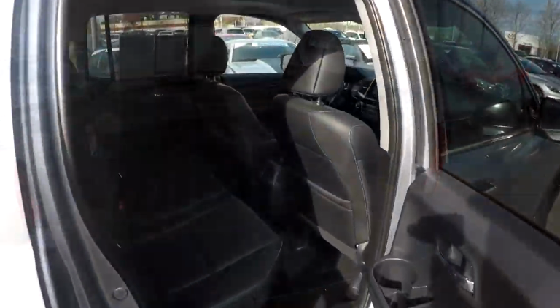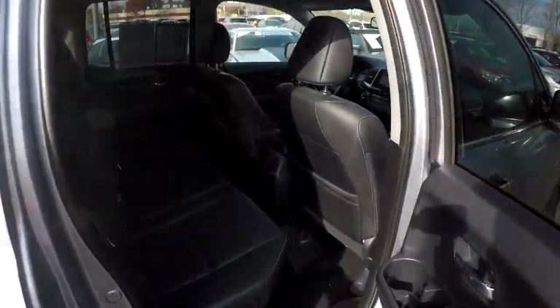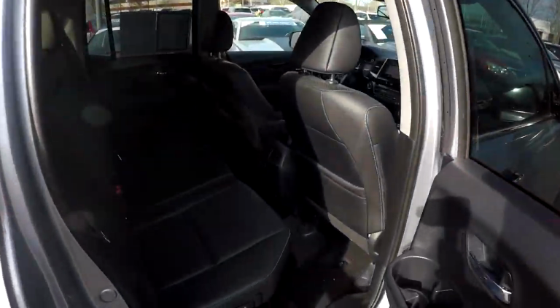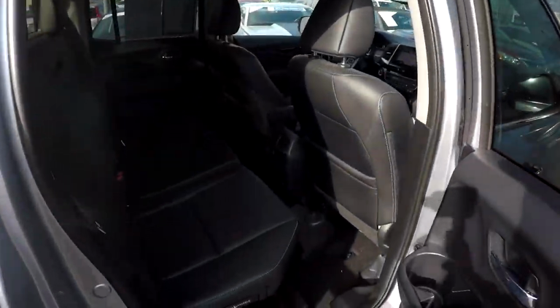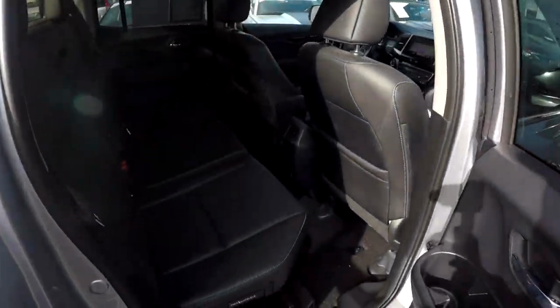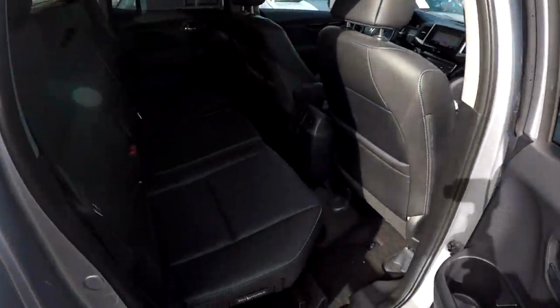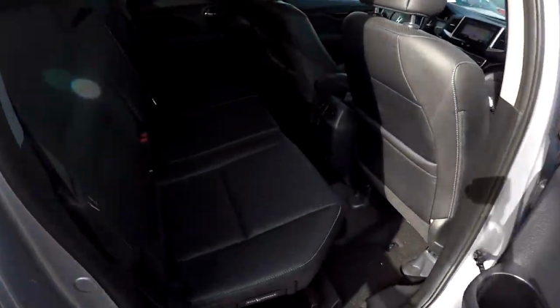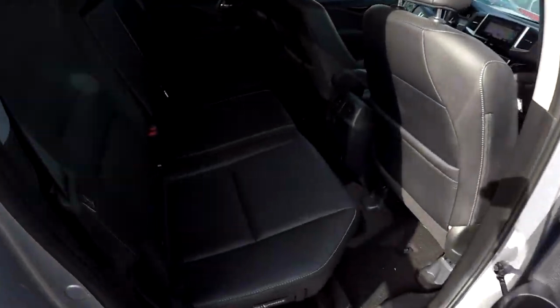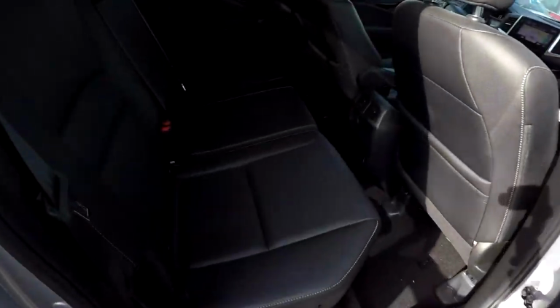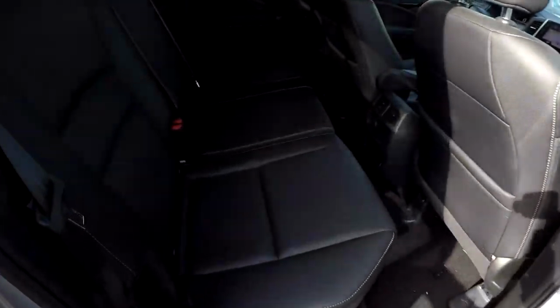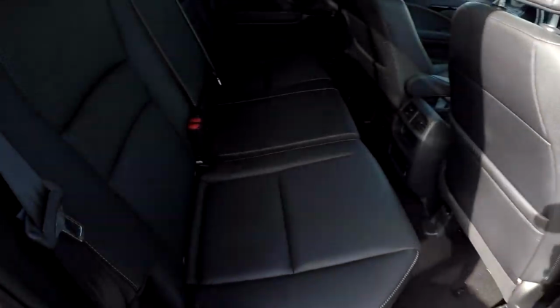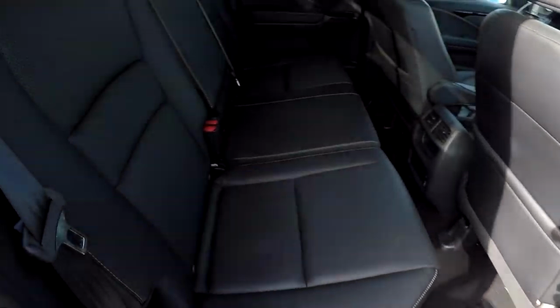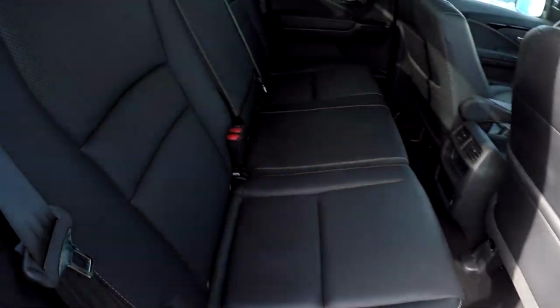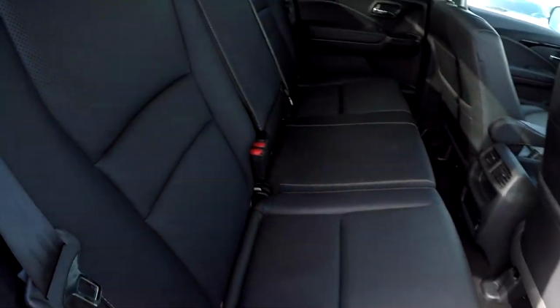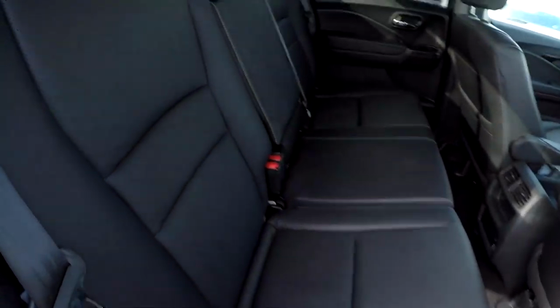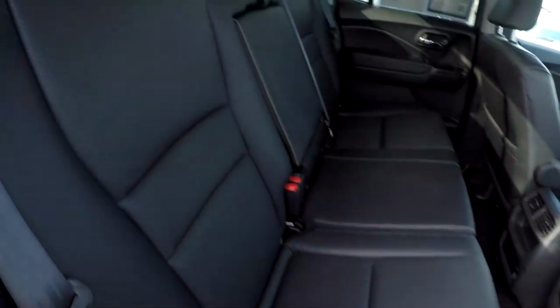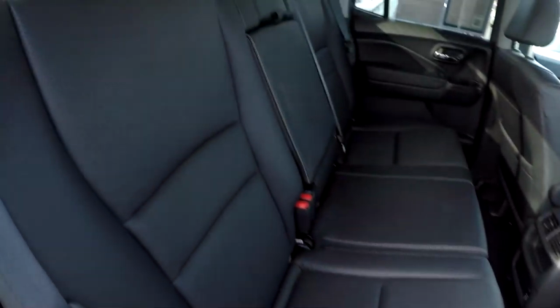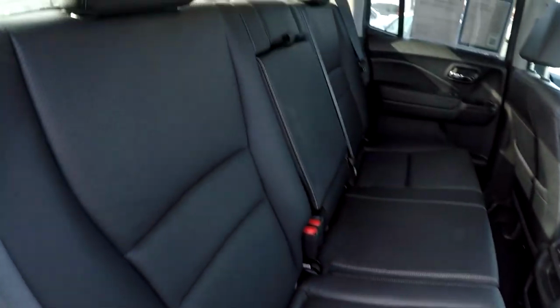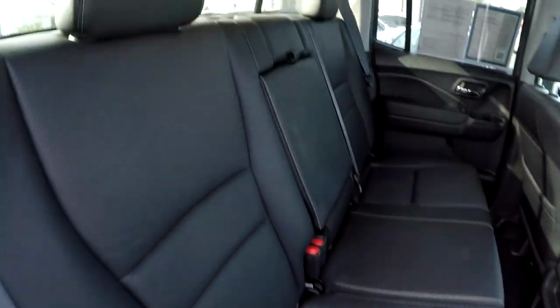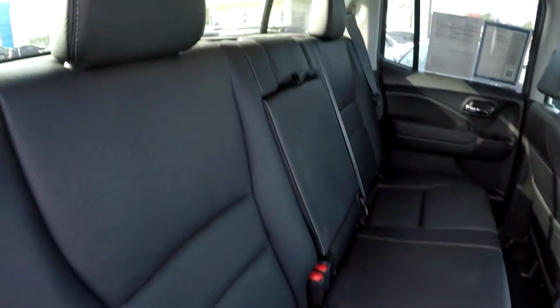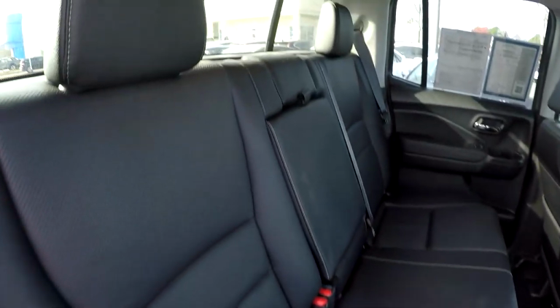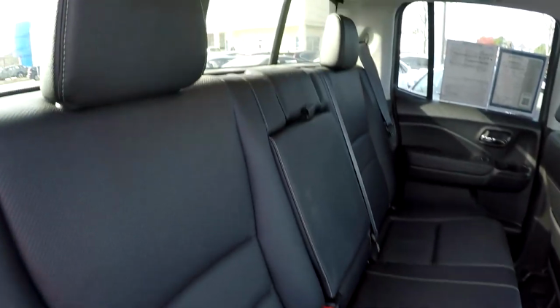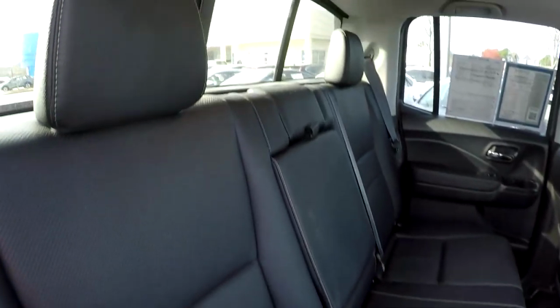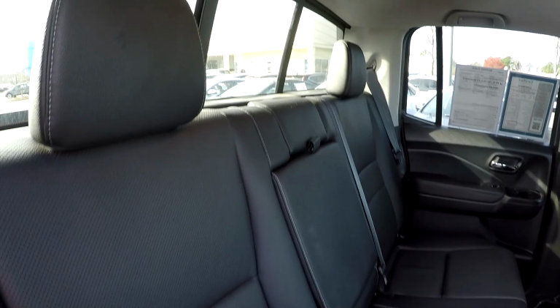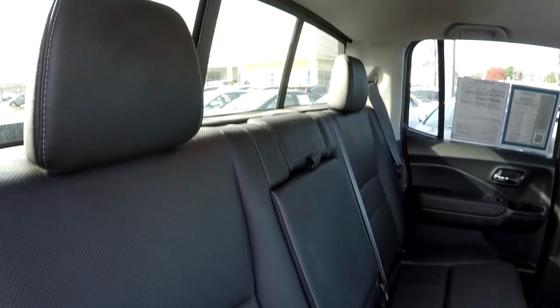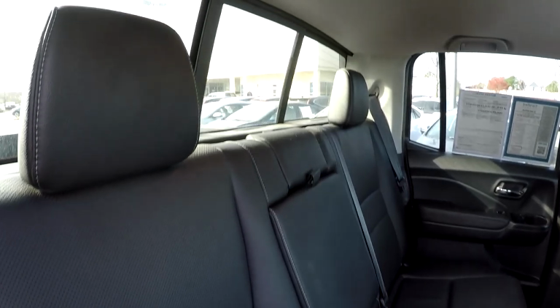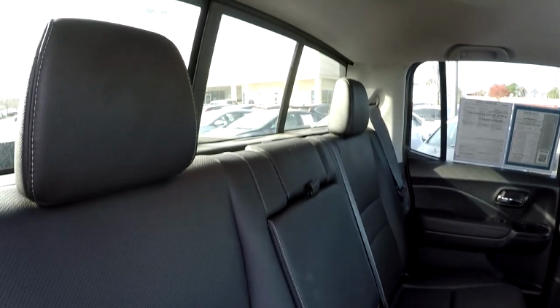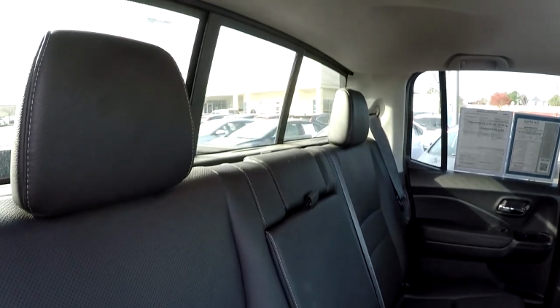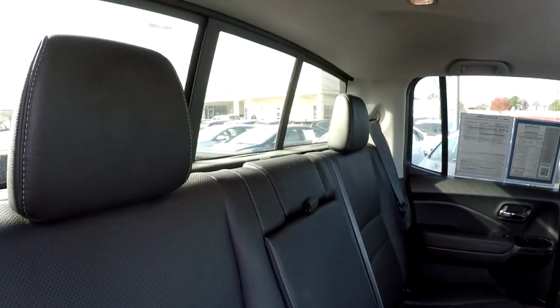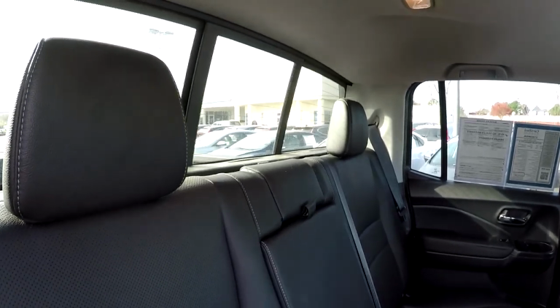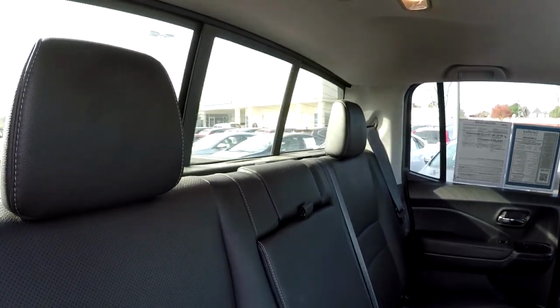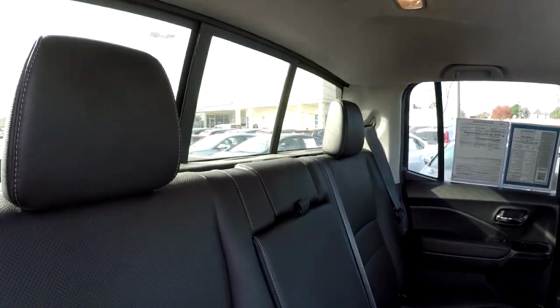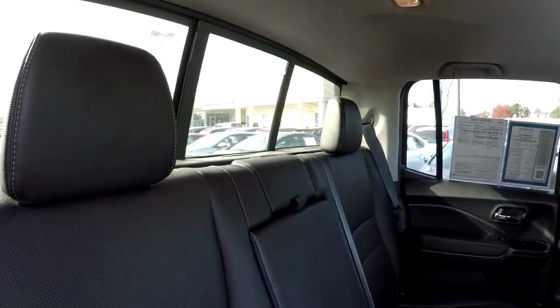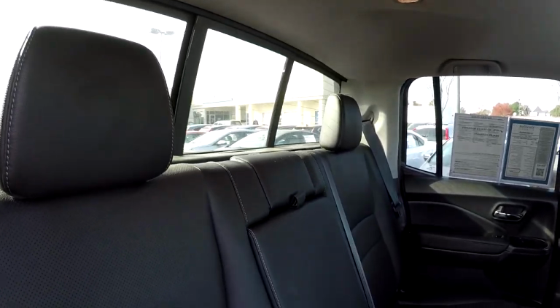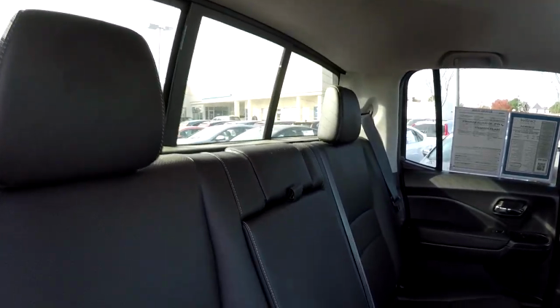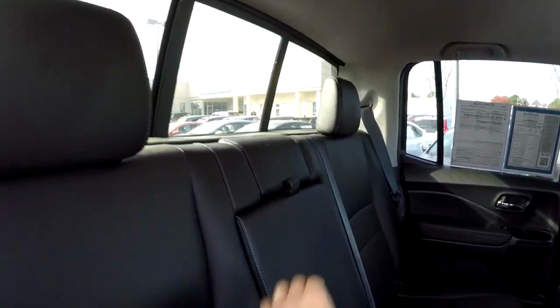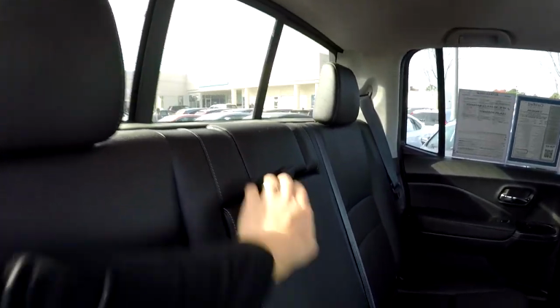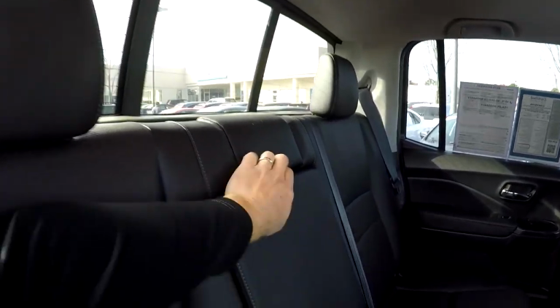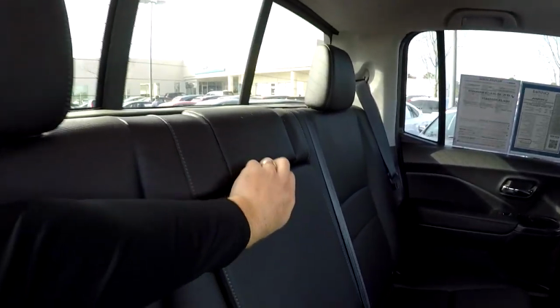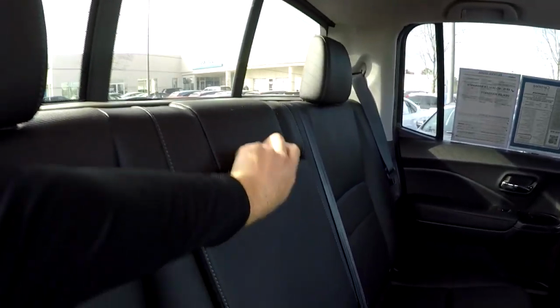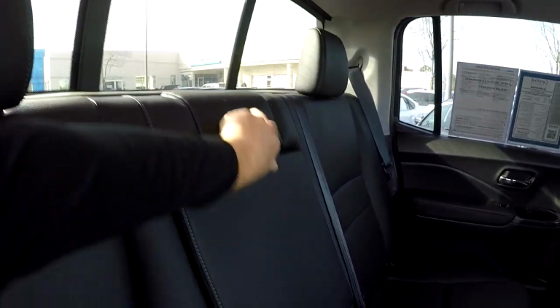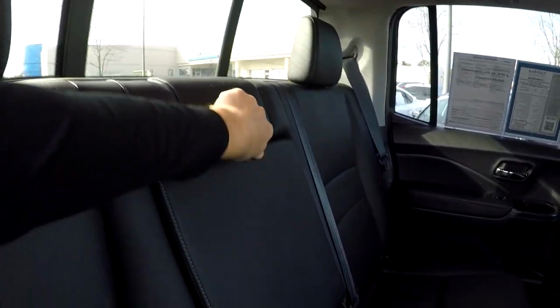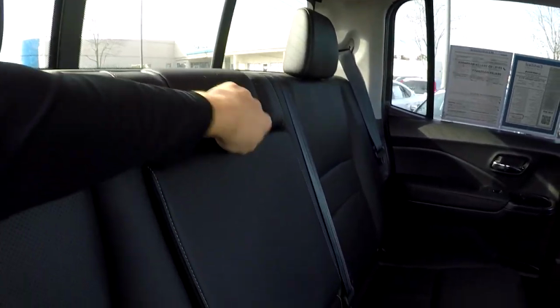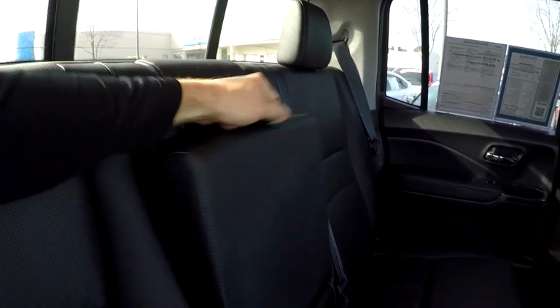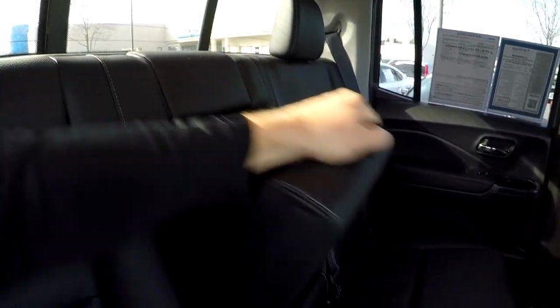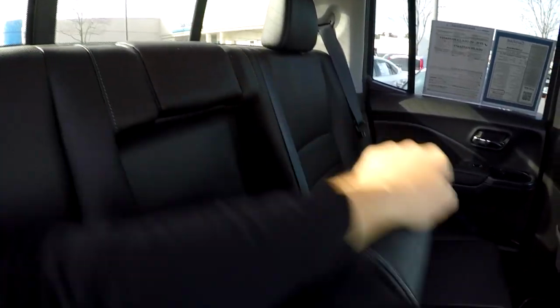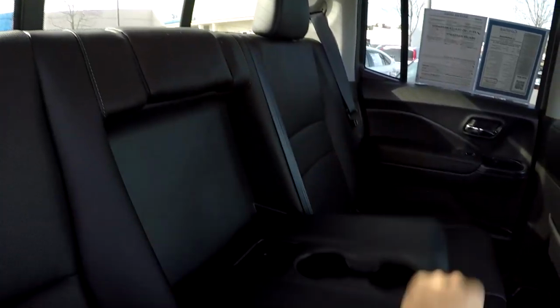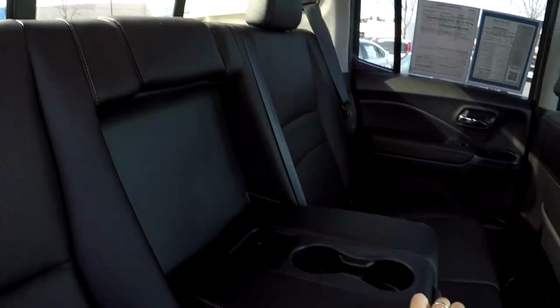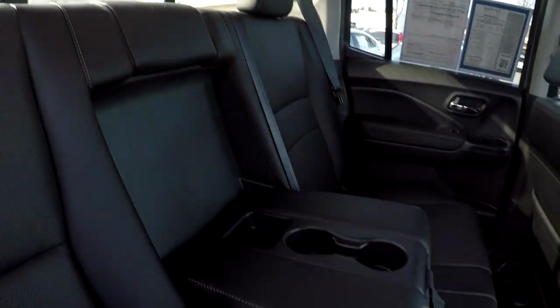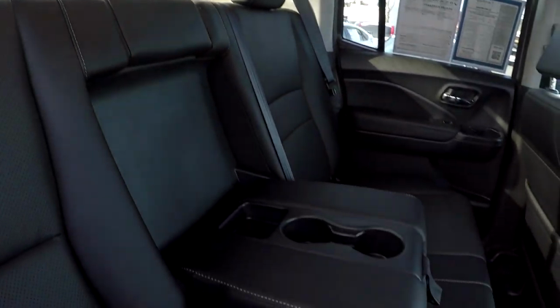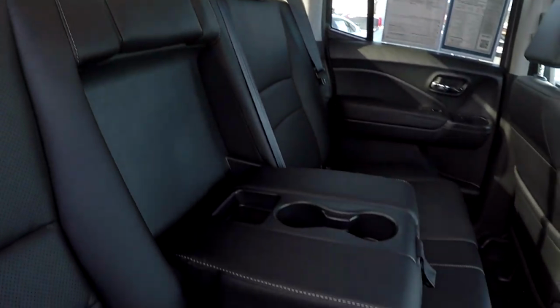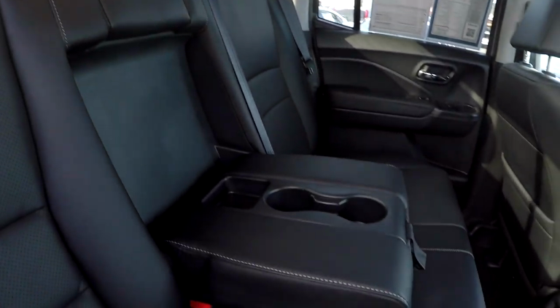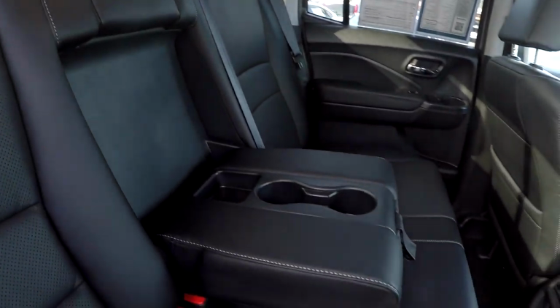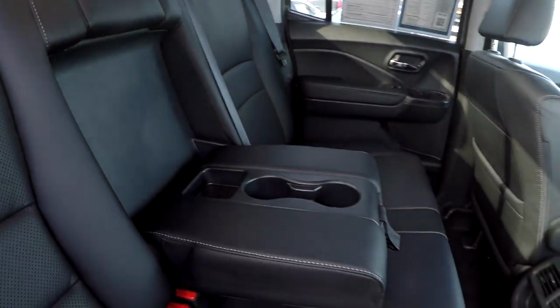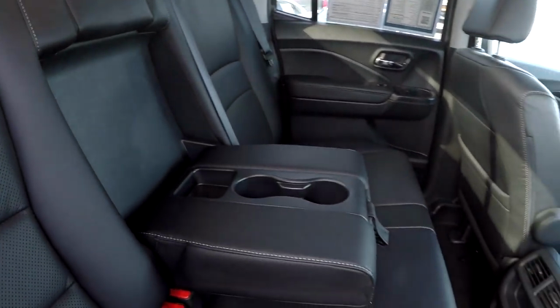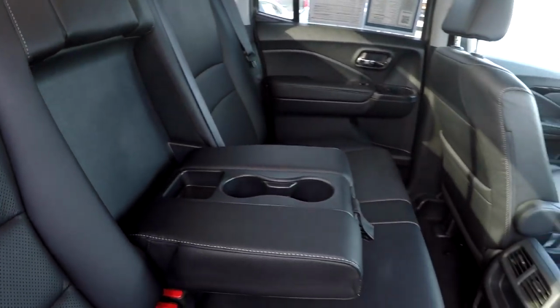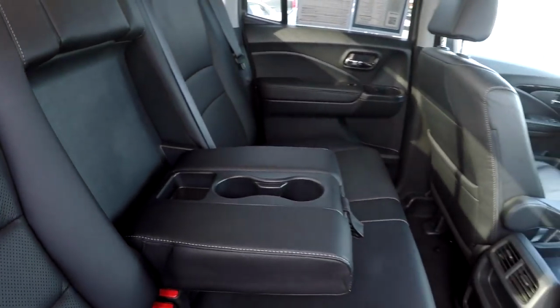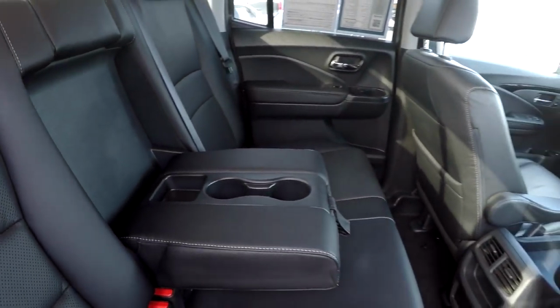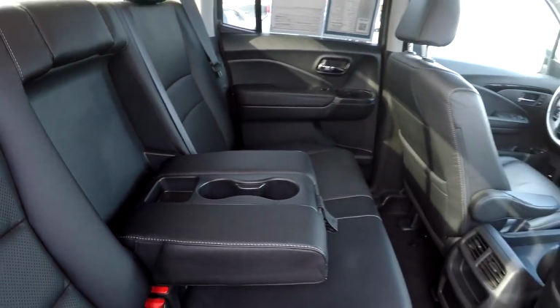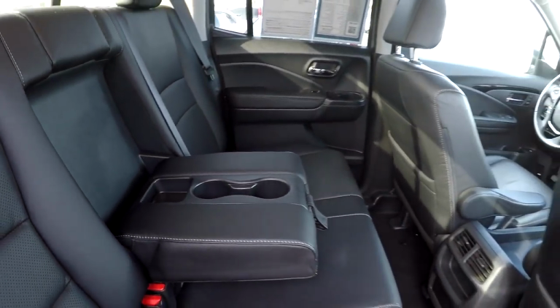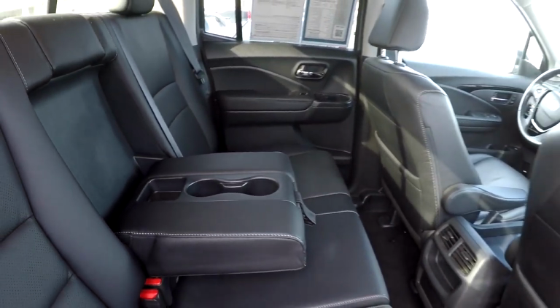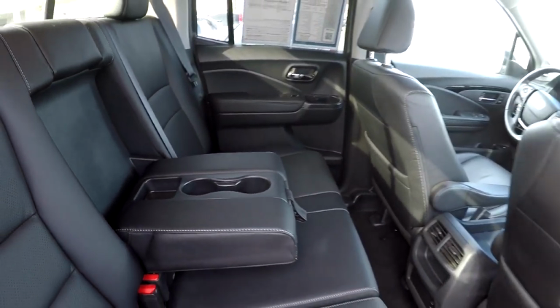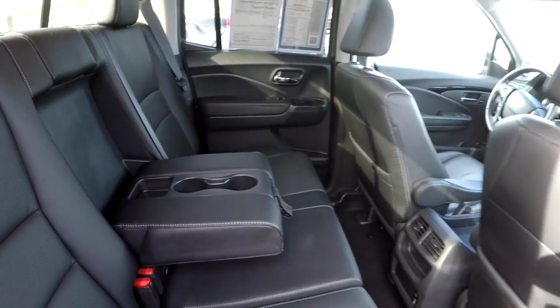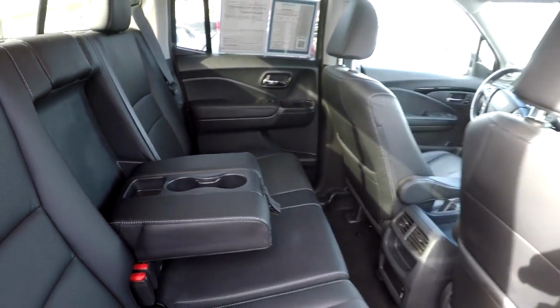Another look at the back seat now from the passenger side. You have power sliding rear glass and an armrest in the center with a few additional cupholders.